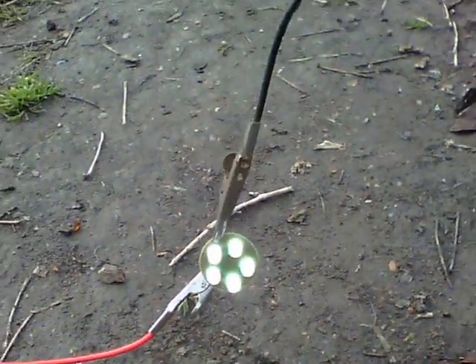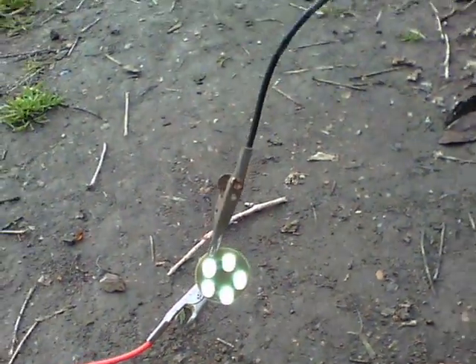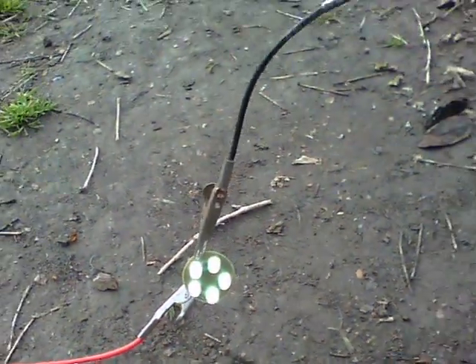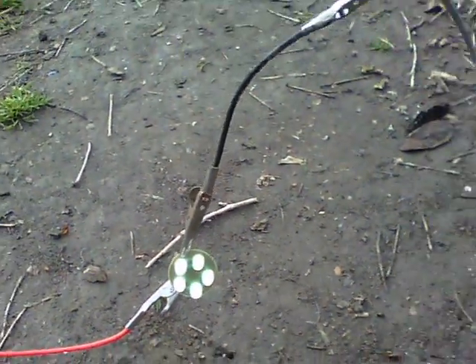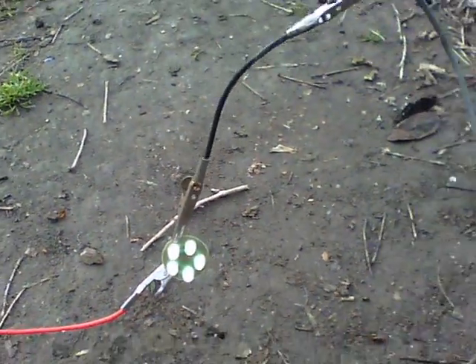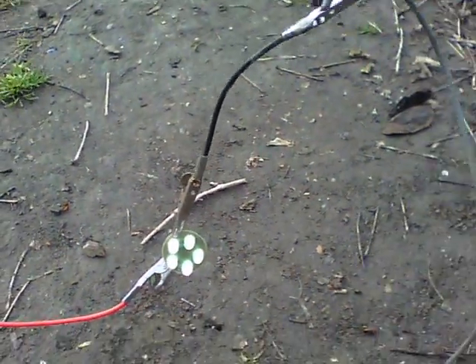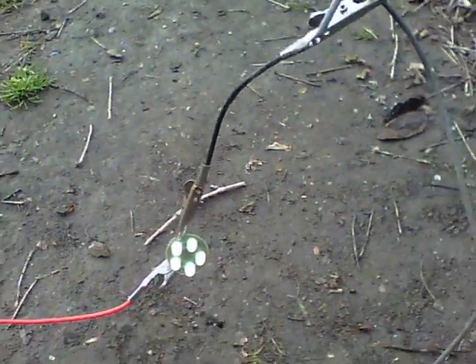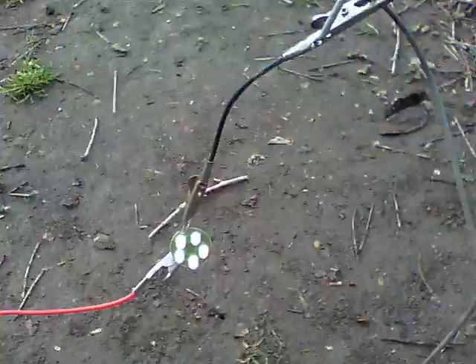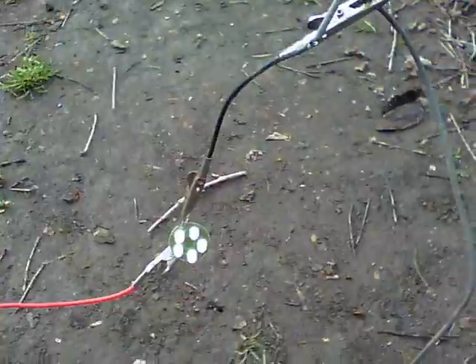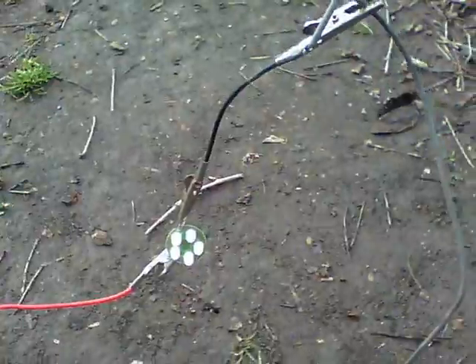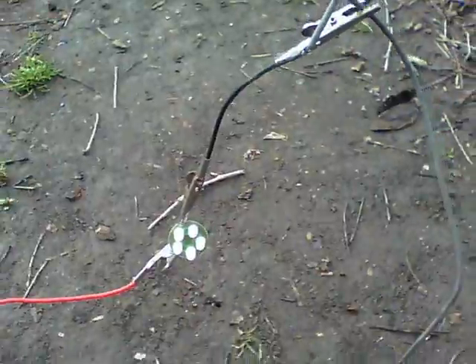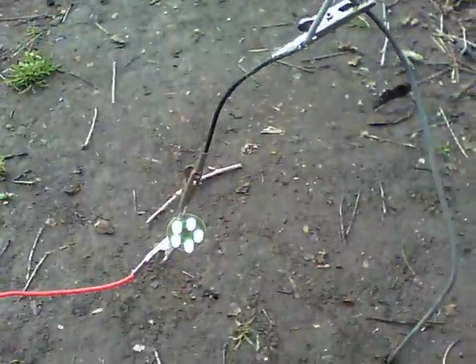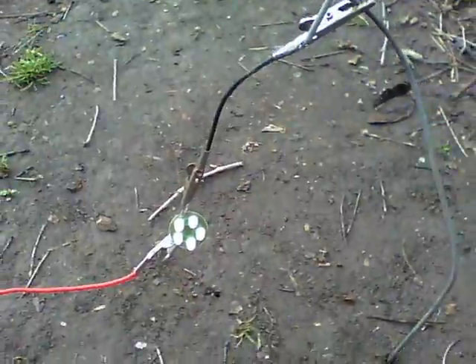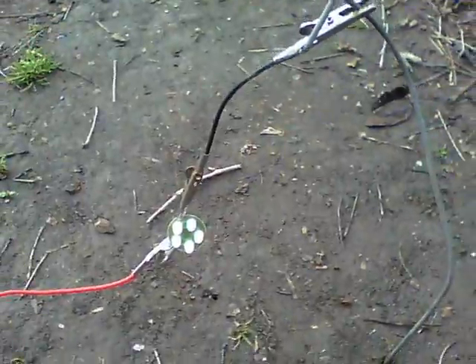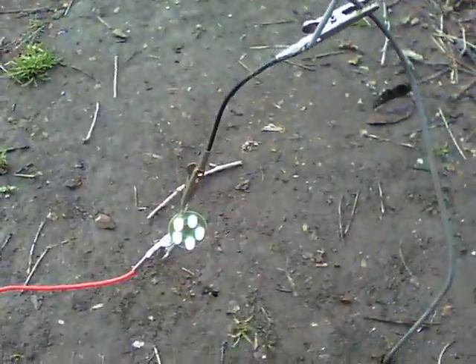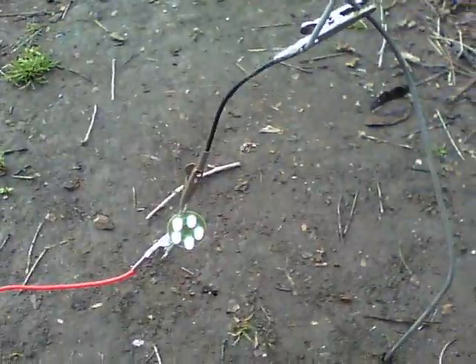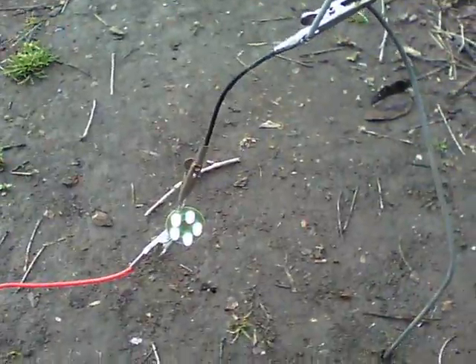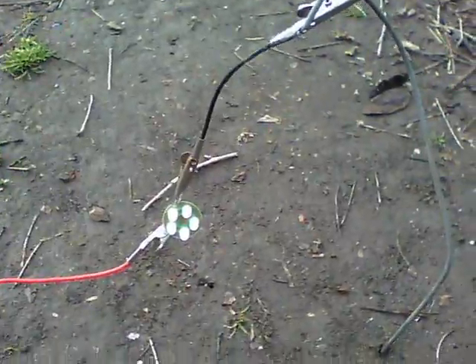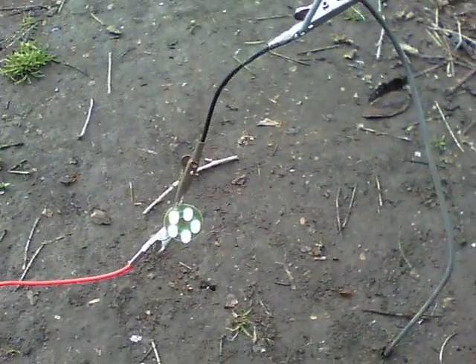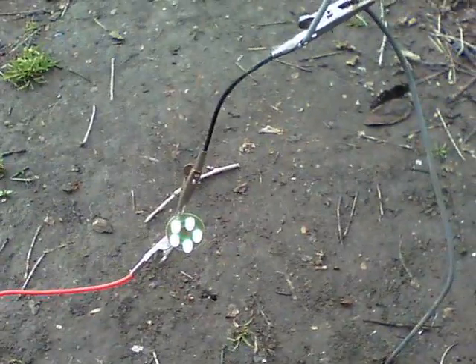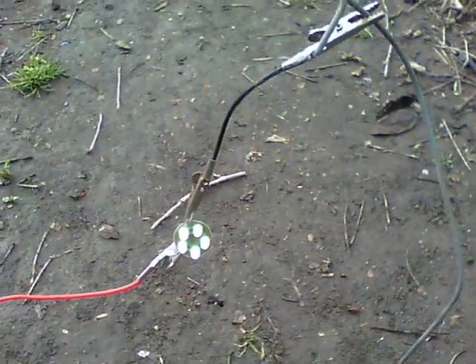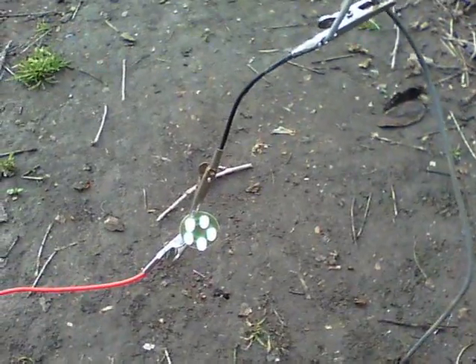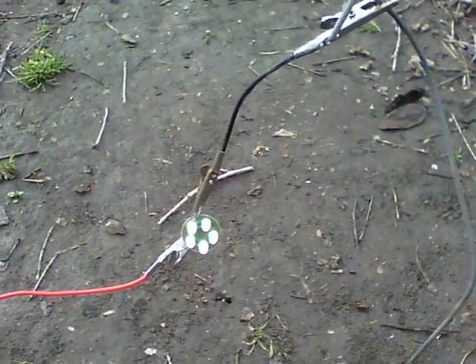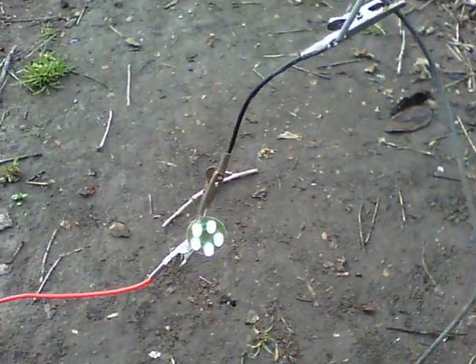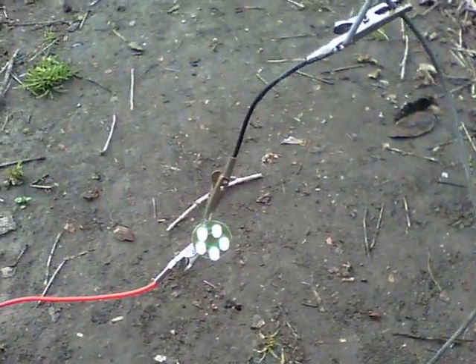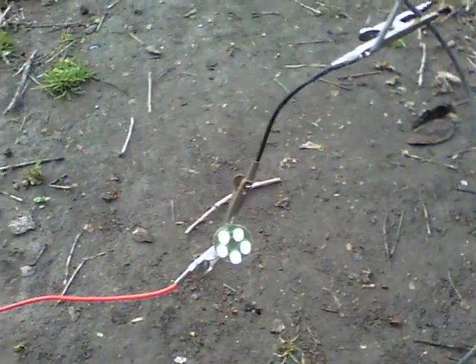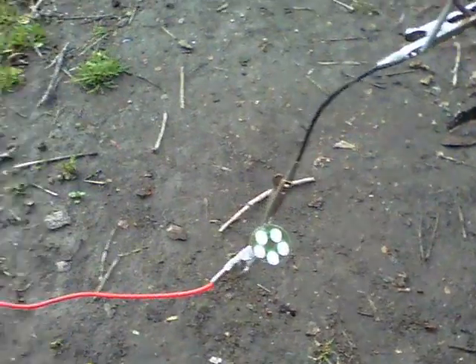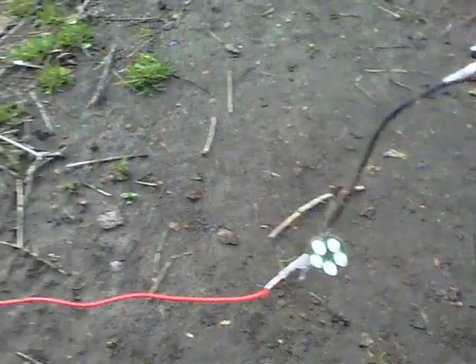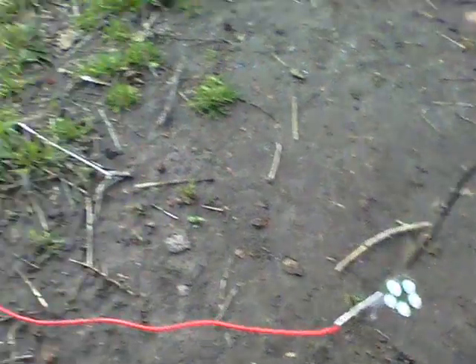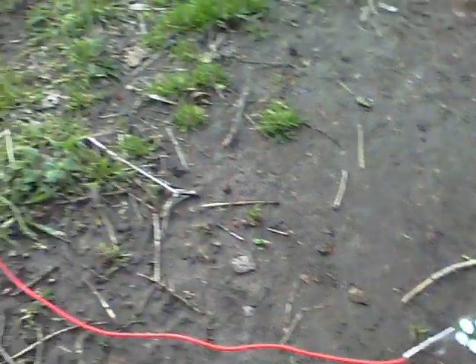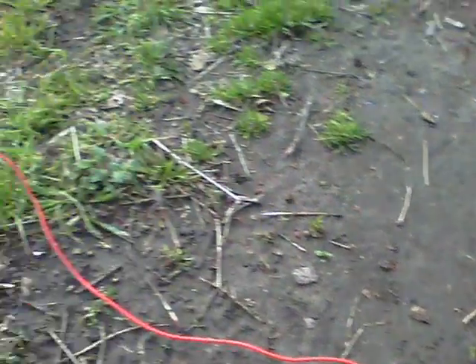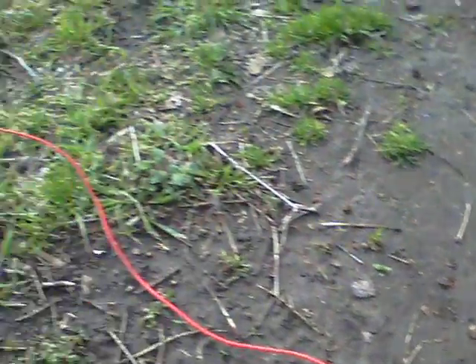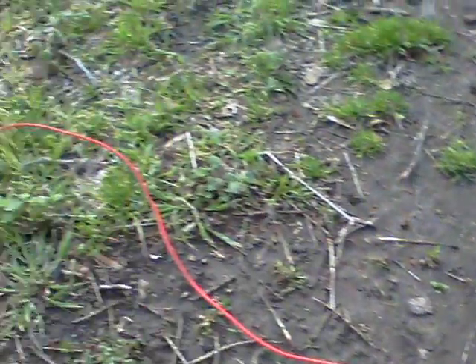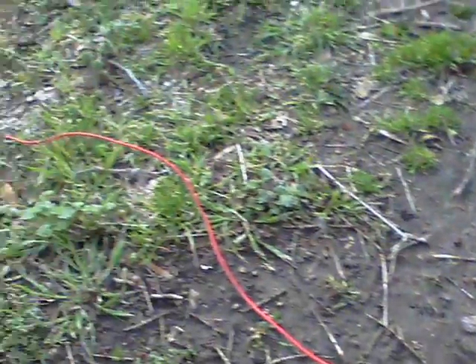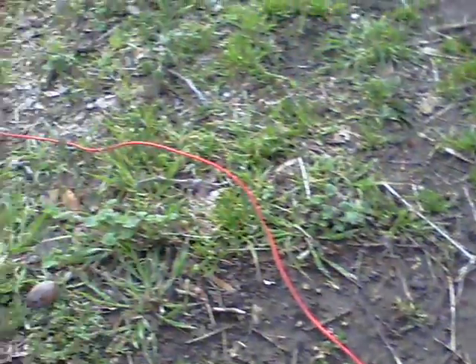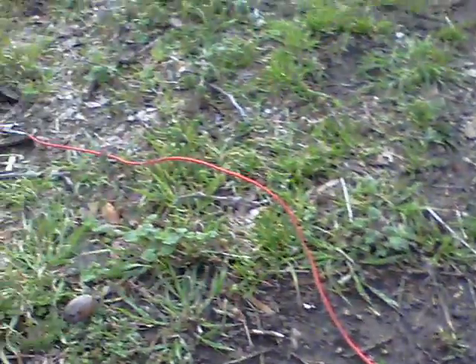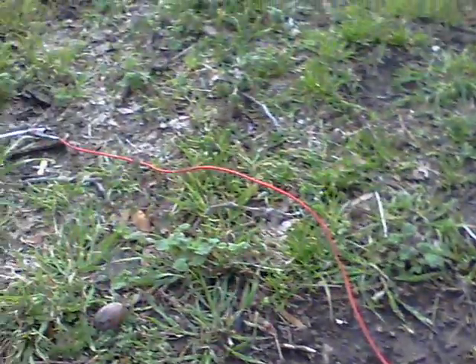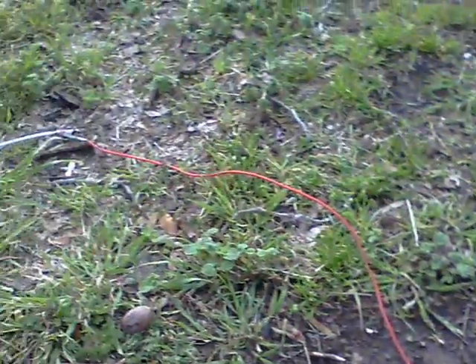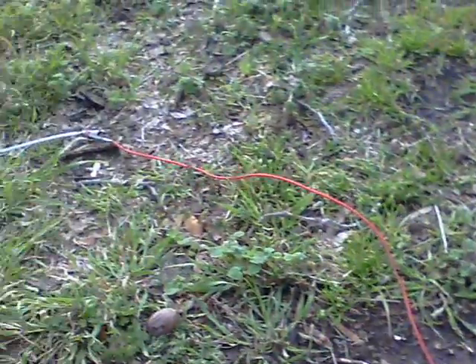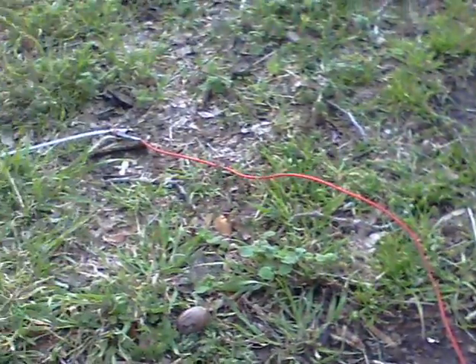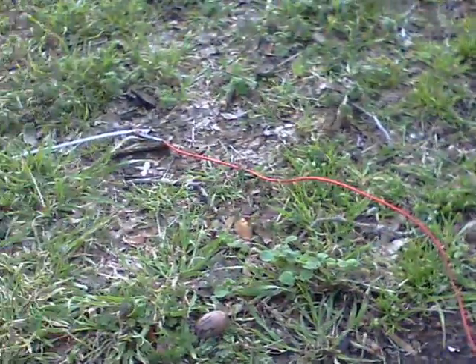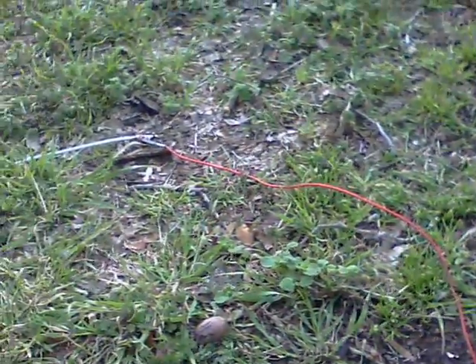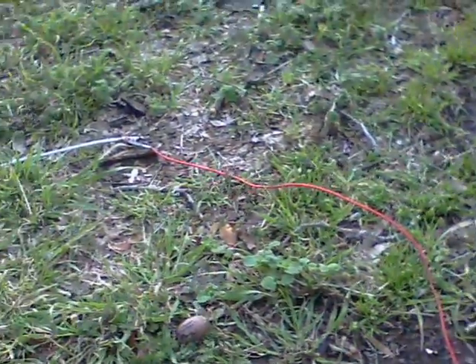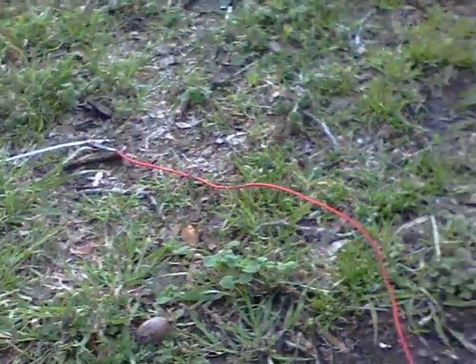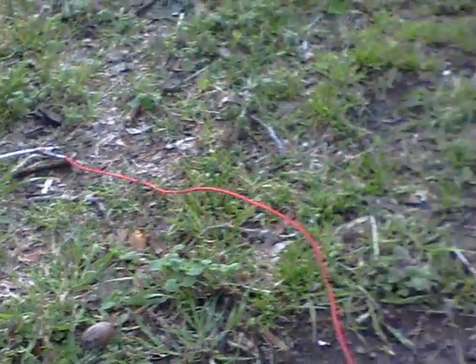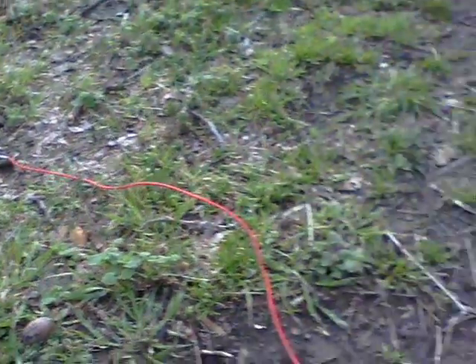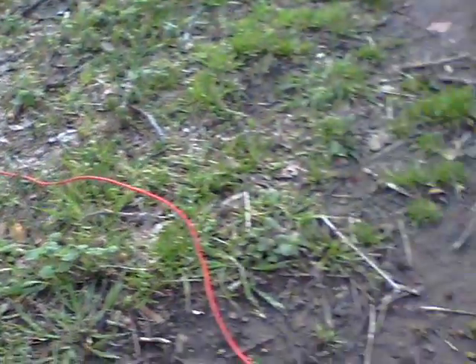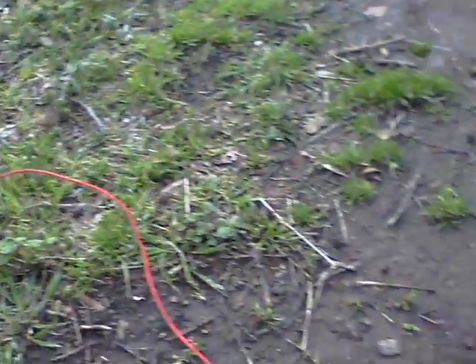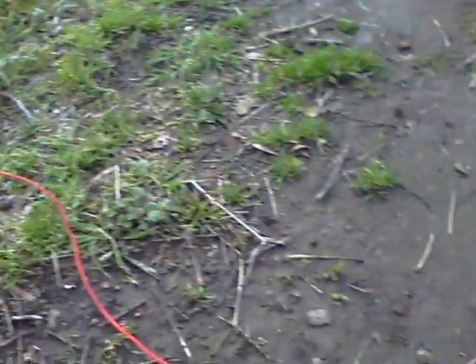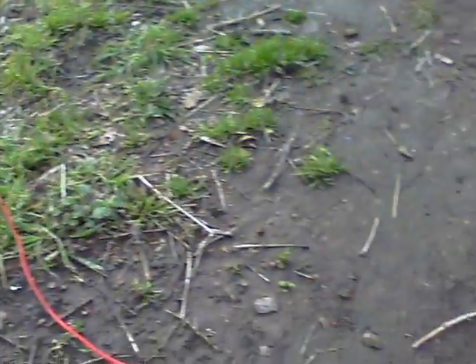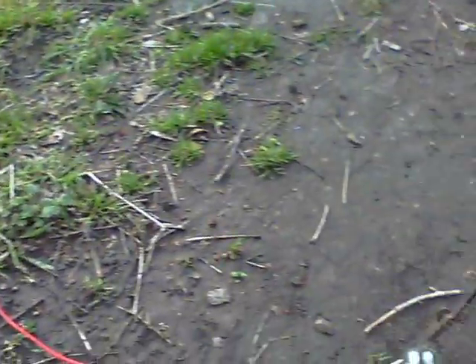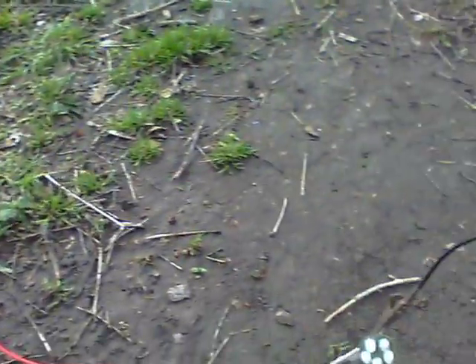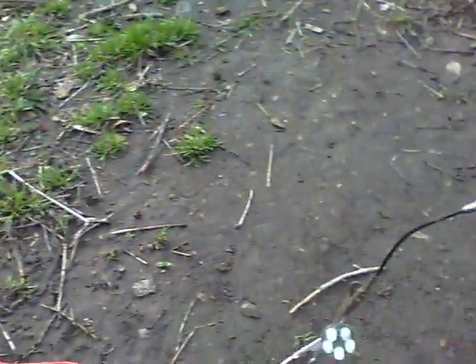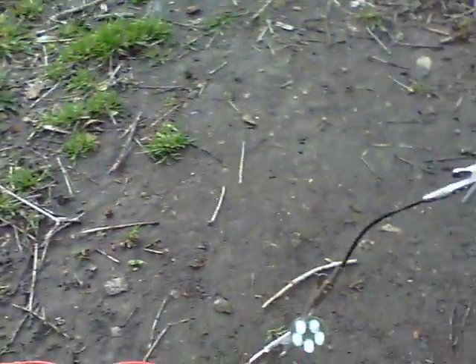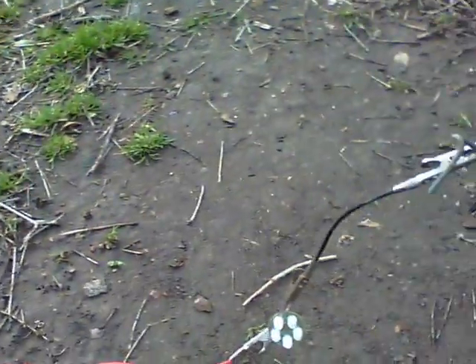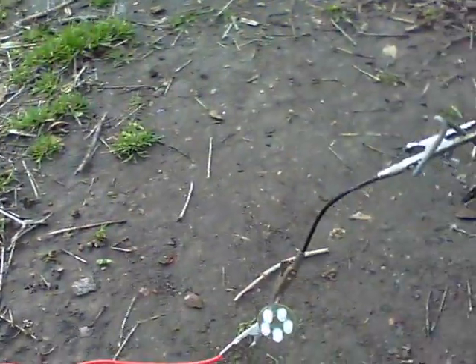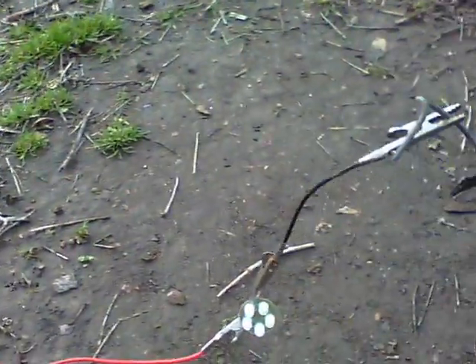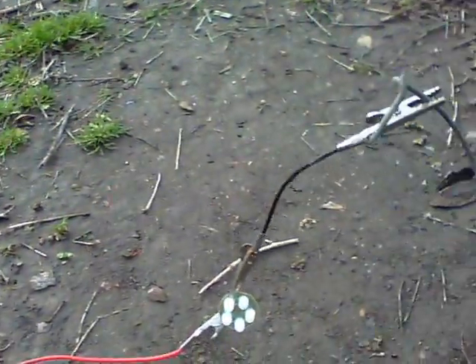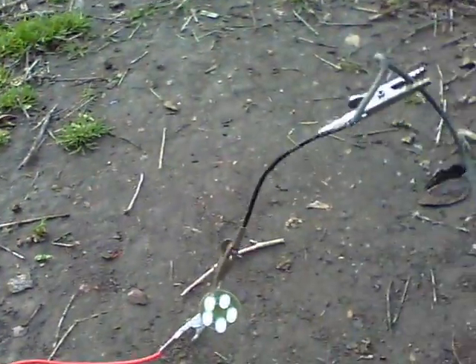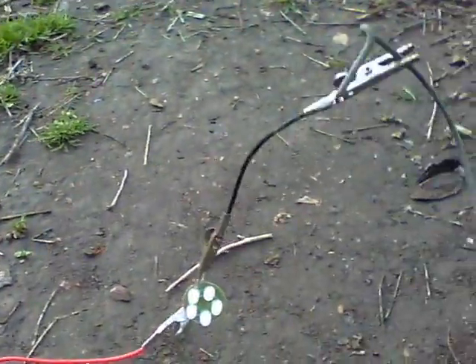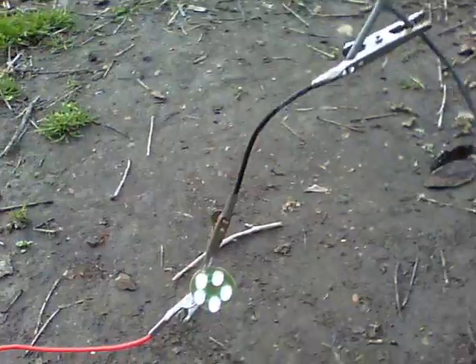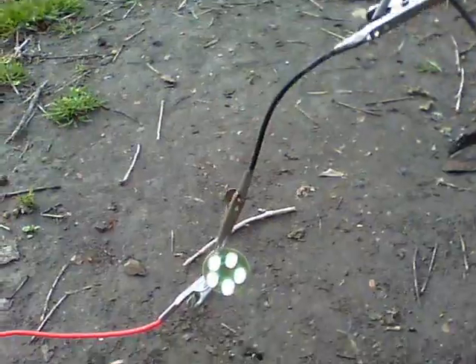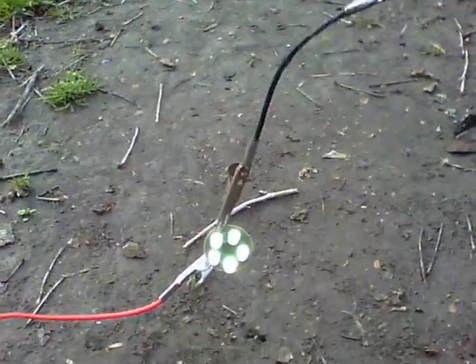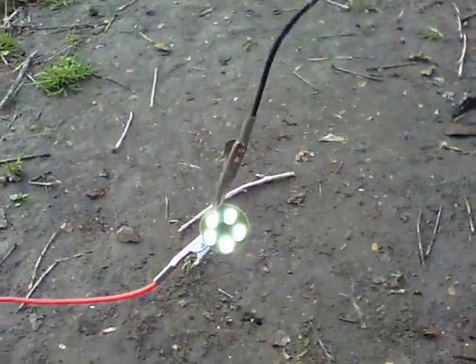So, here we are — that's DC single wire transmission. Thanks for watching.